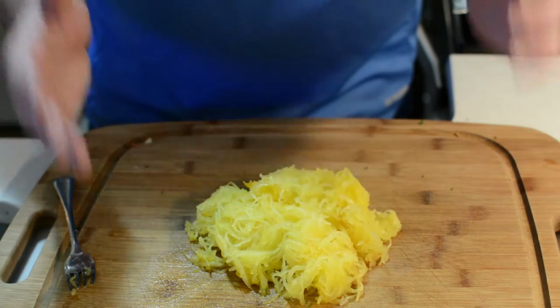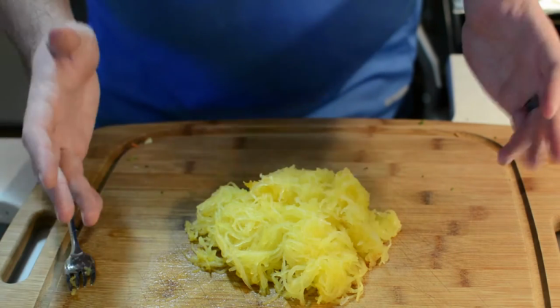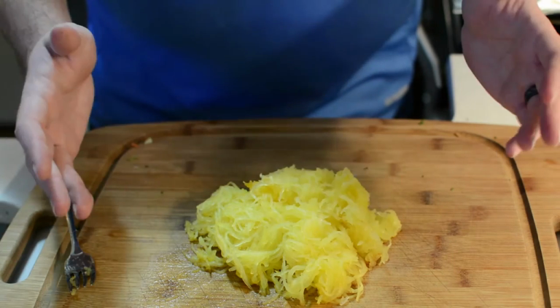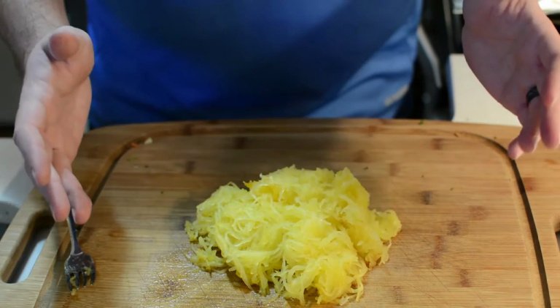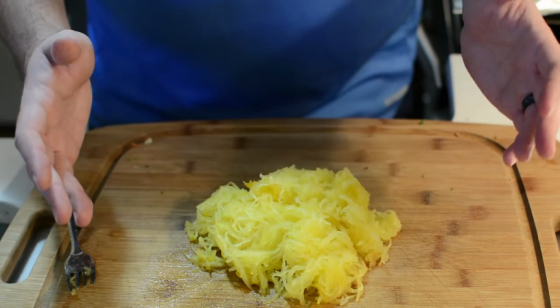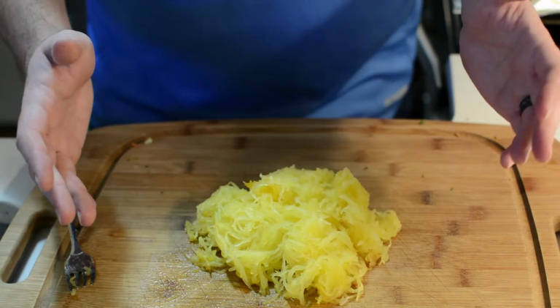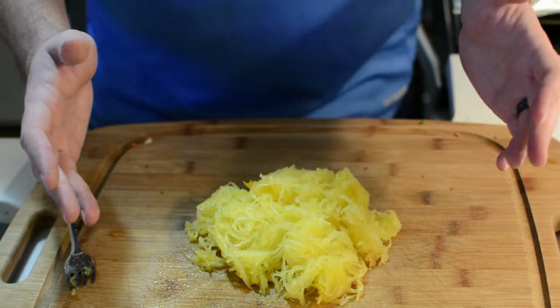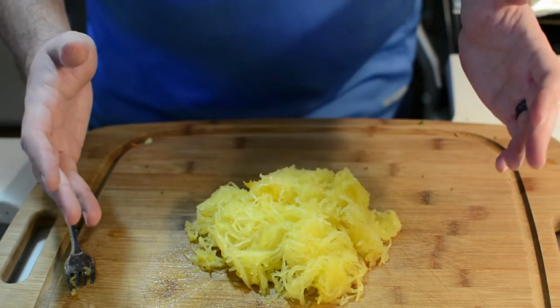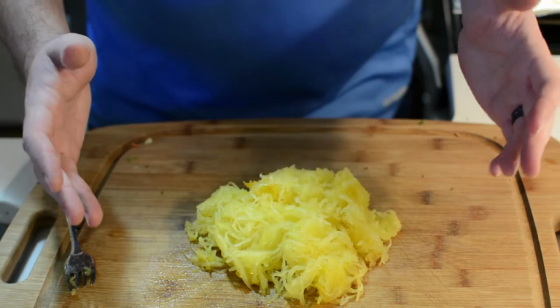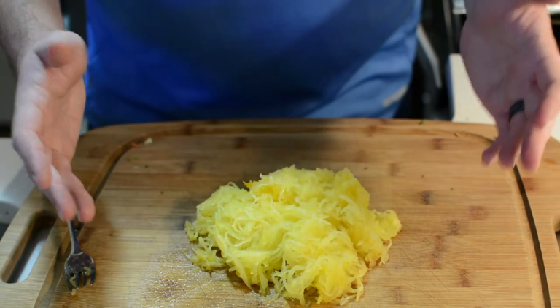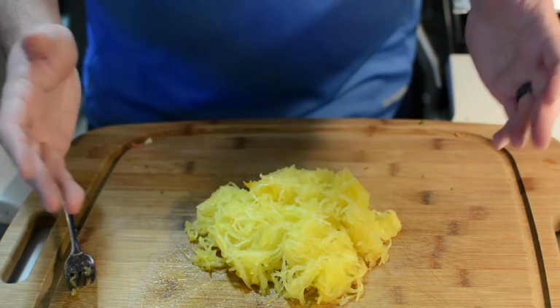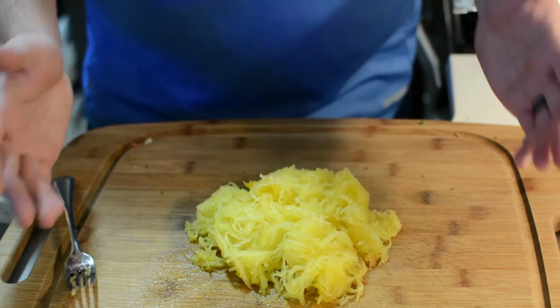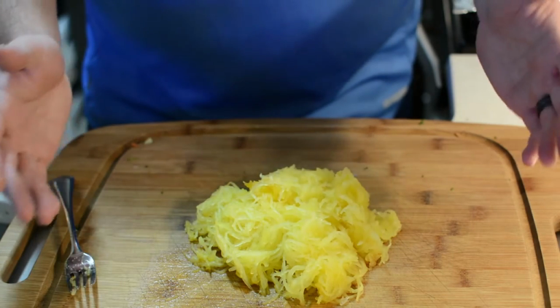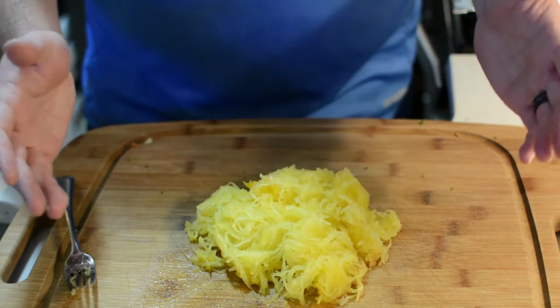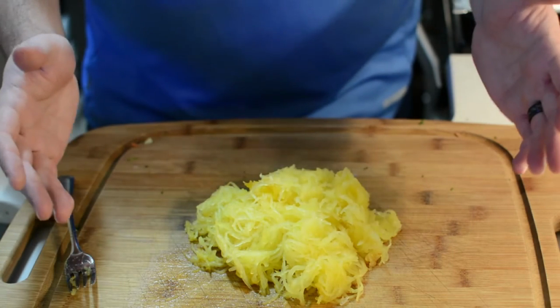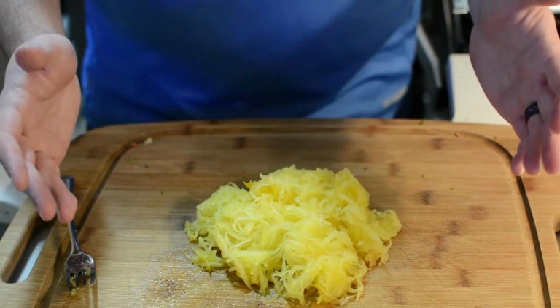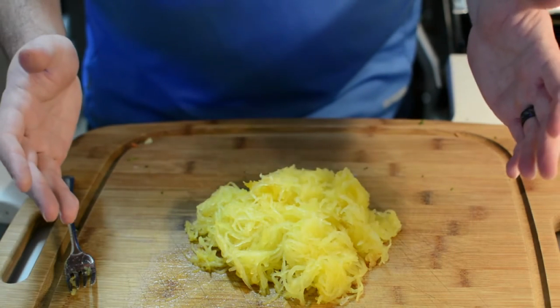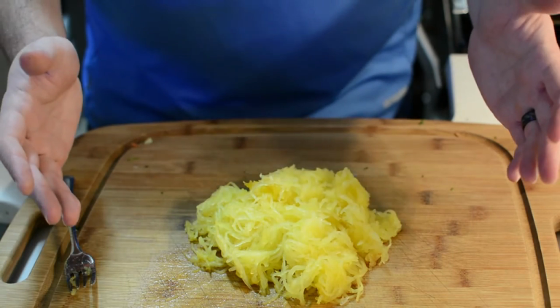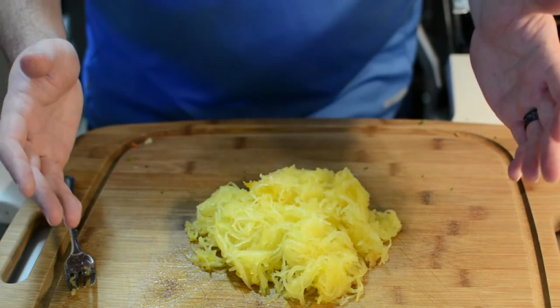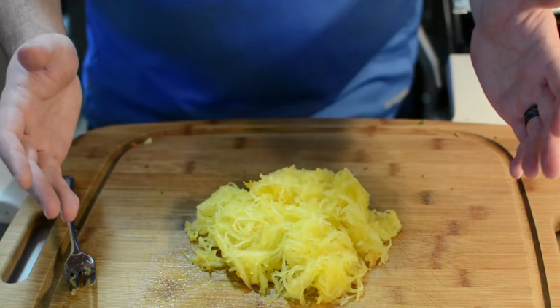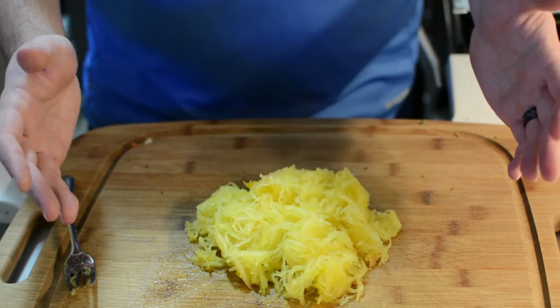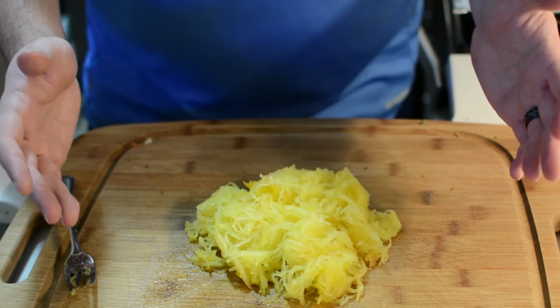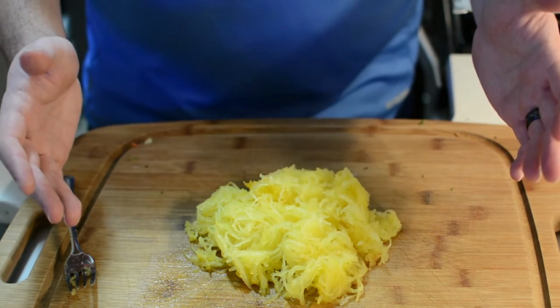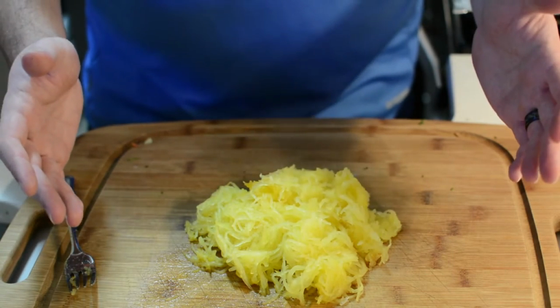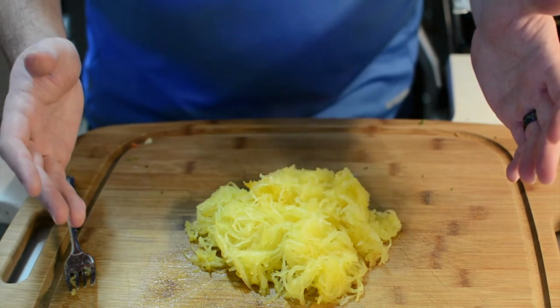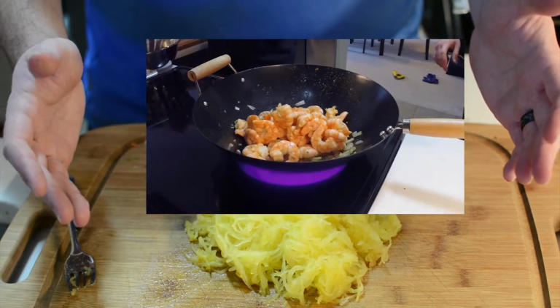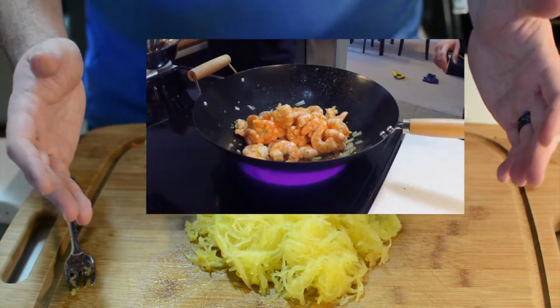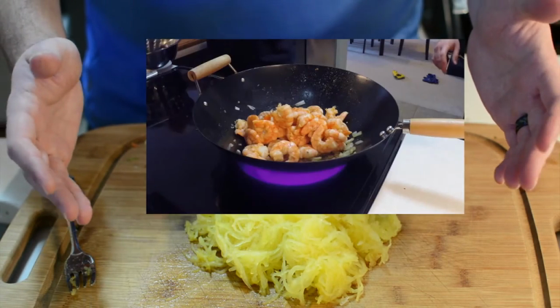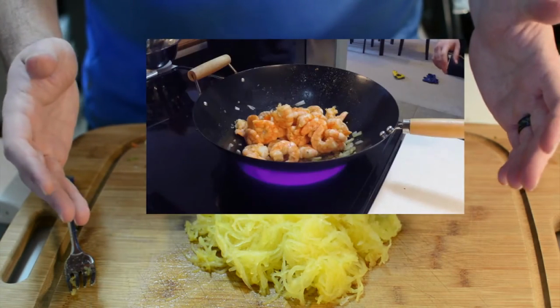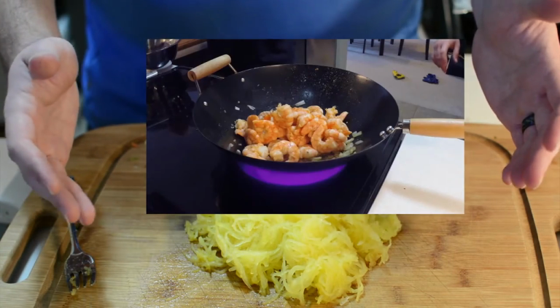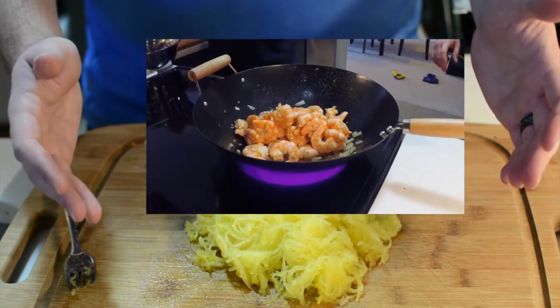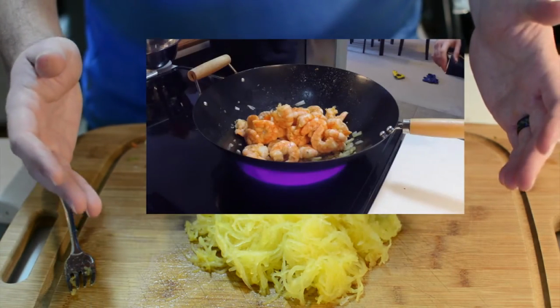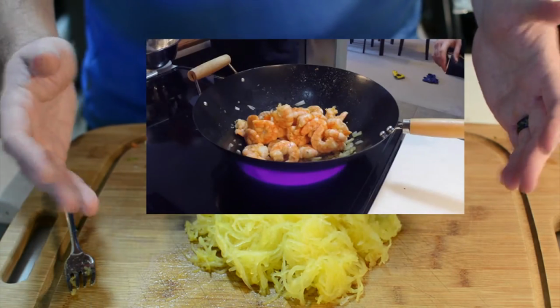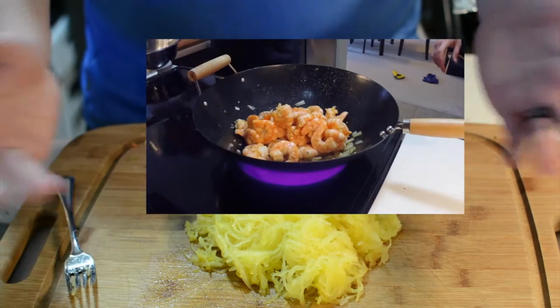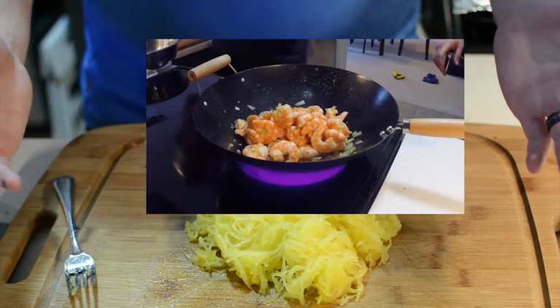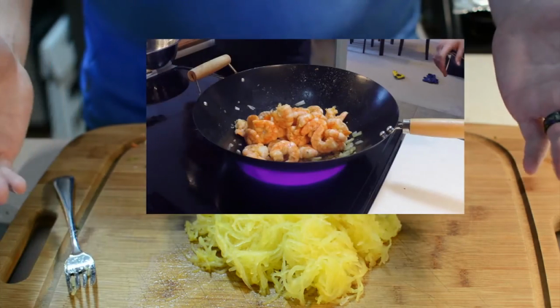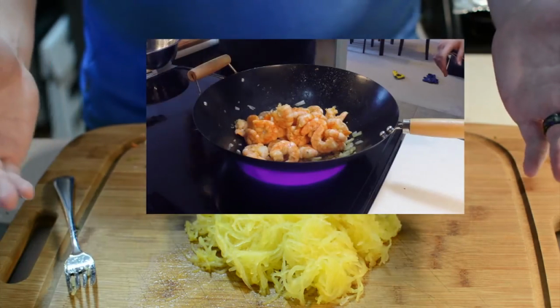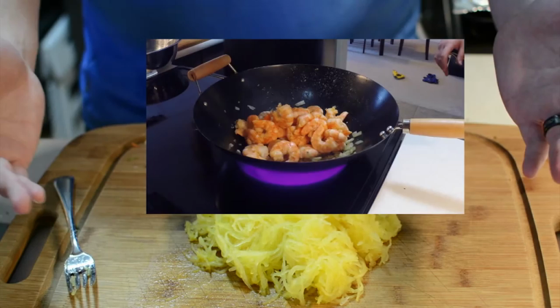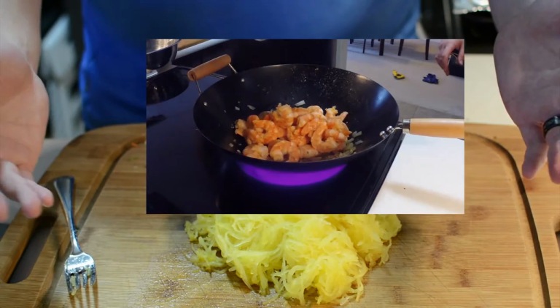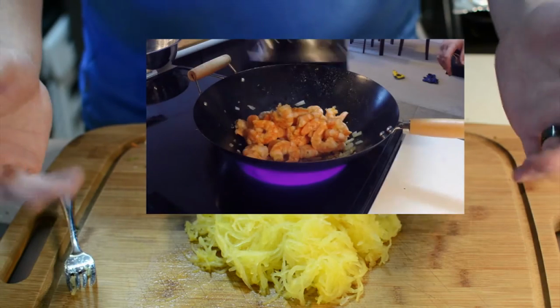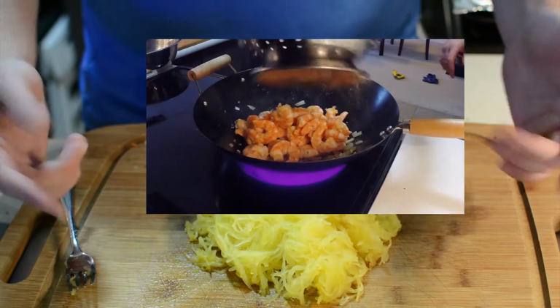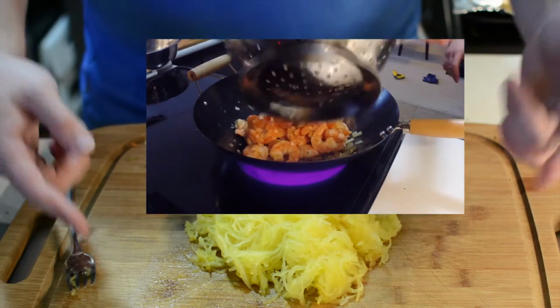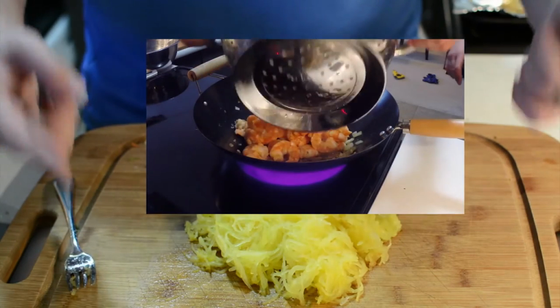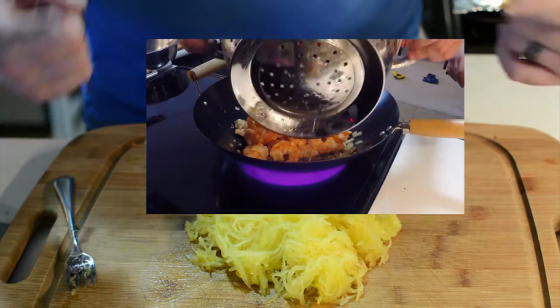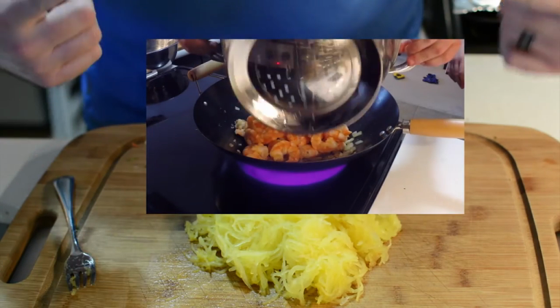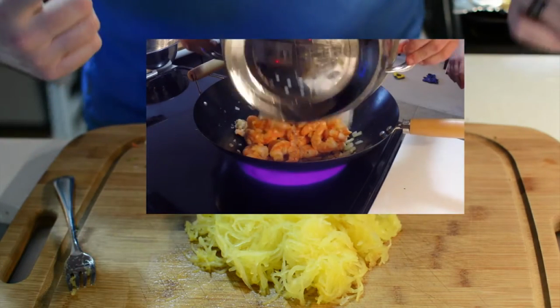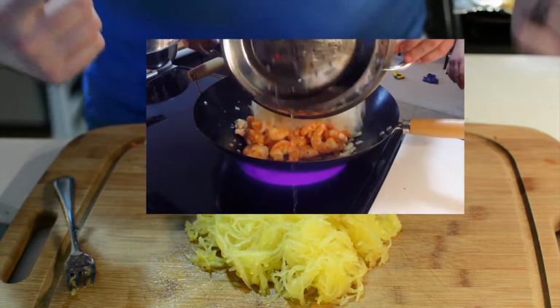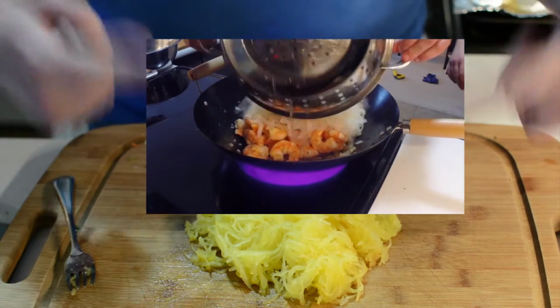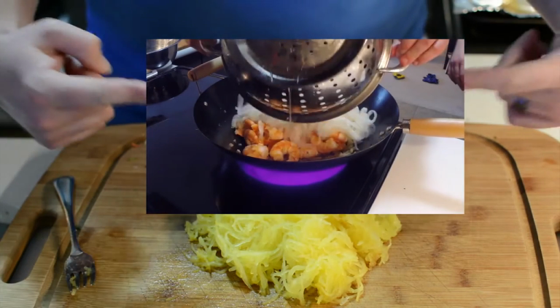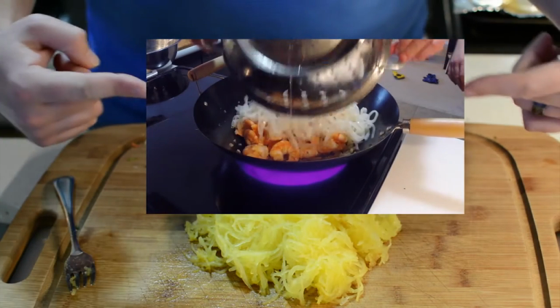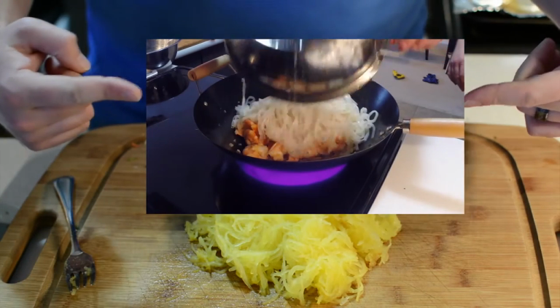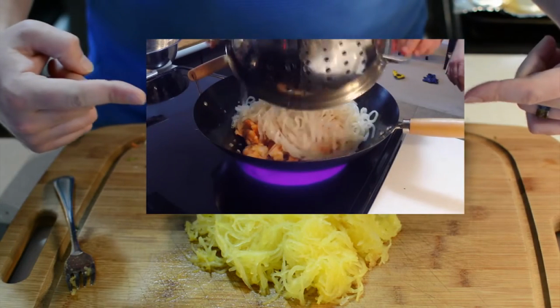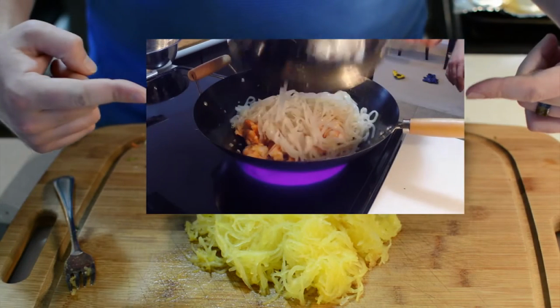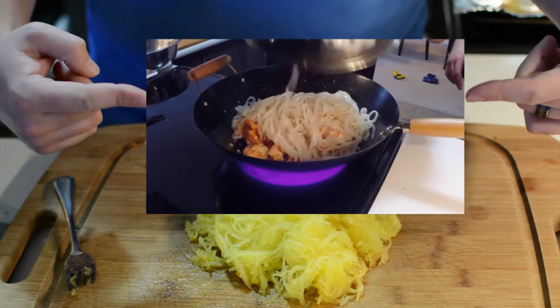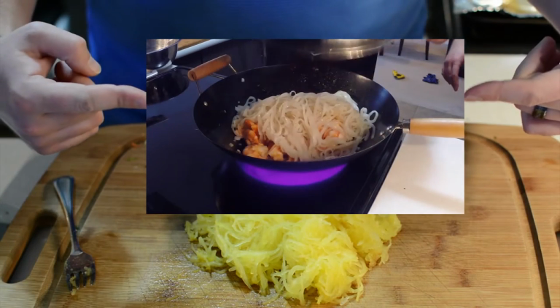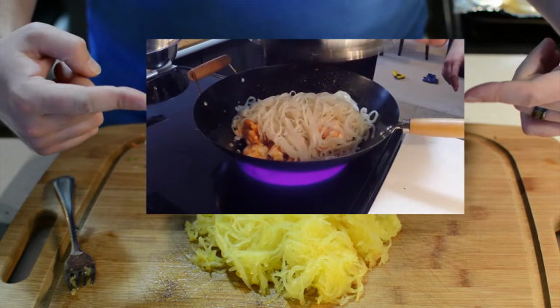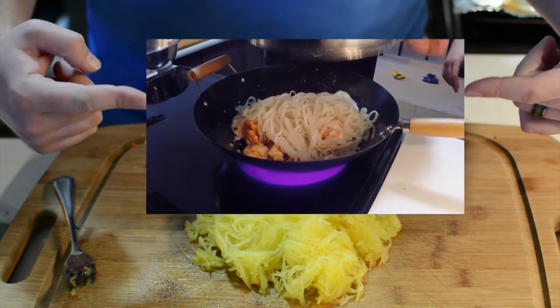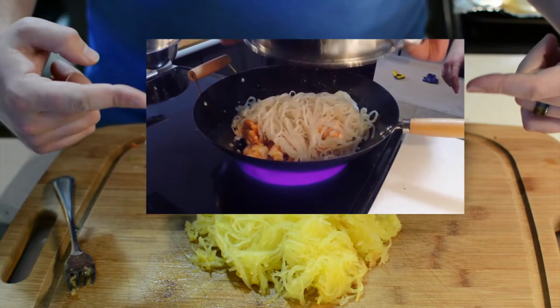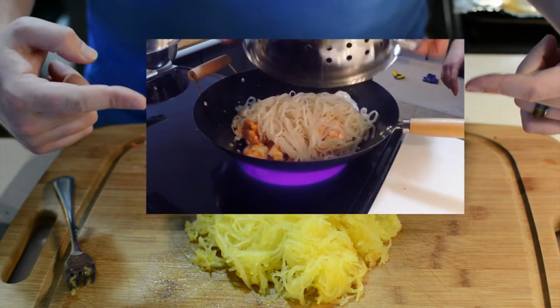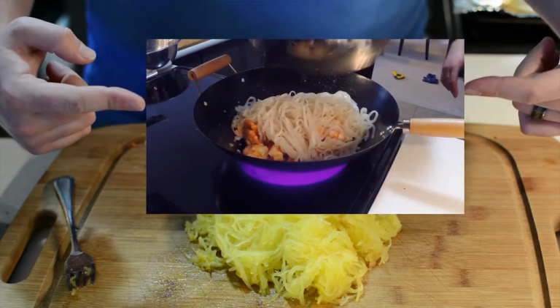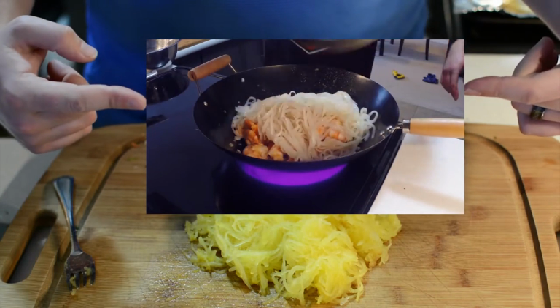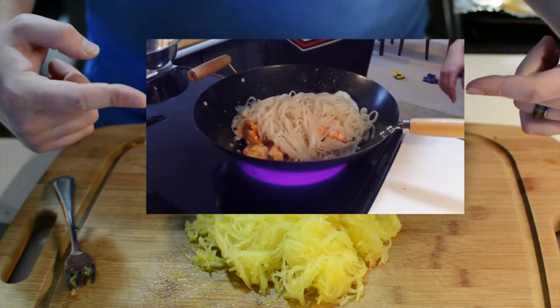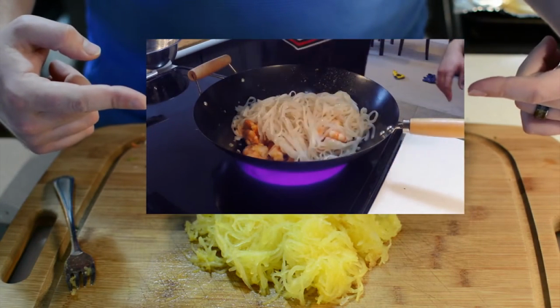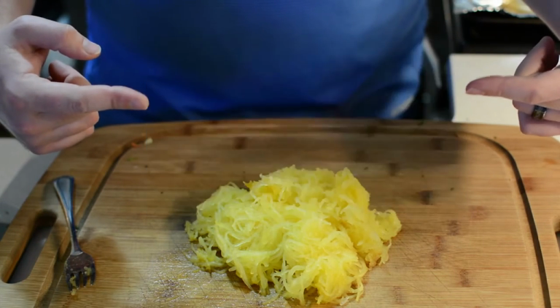Substitute this in any other recipe that calls for it, or even try it with that awesome pad thai recipe we showed Joe a while ago.